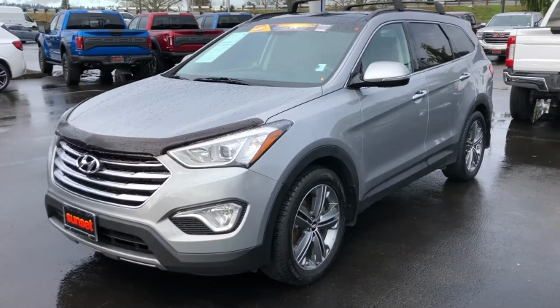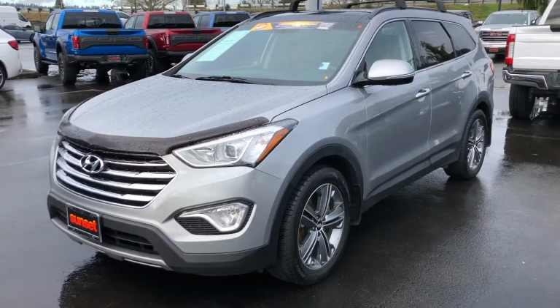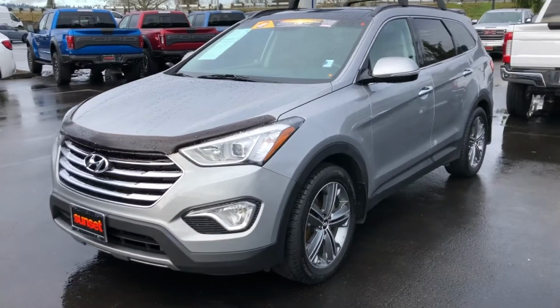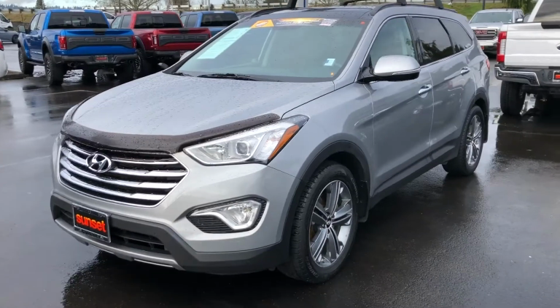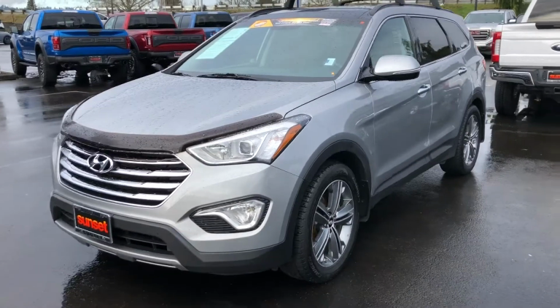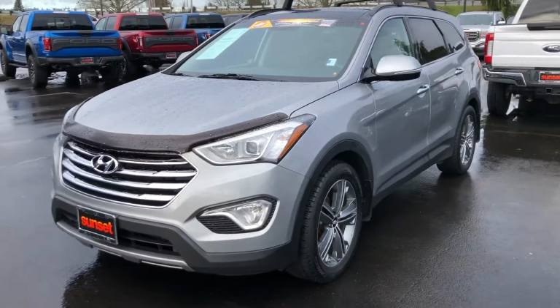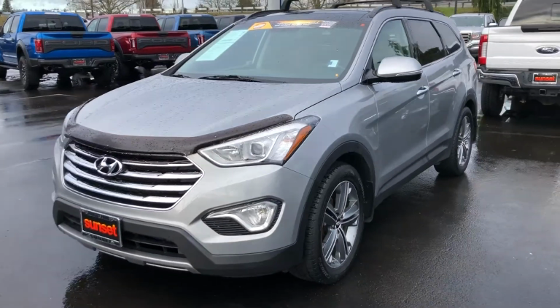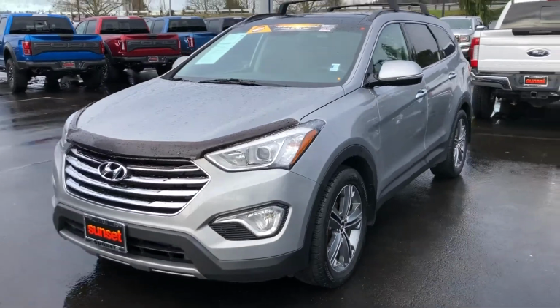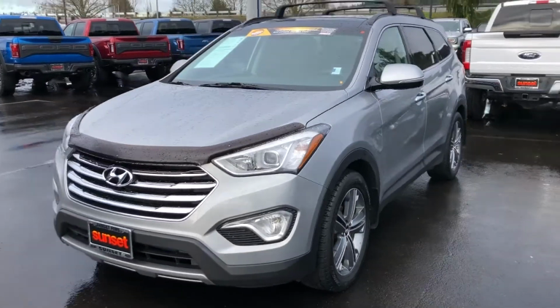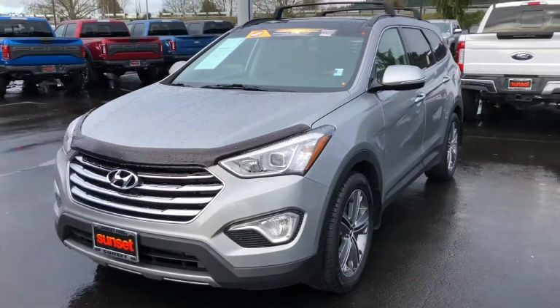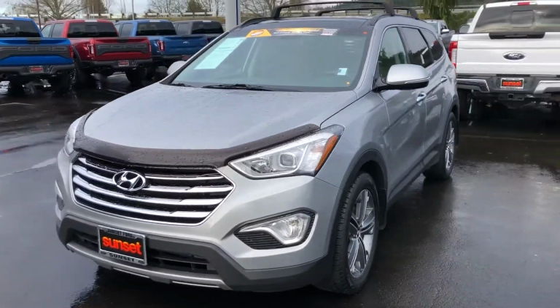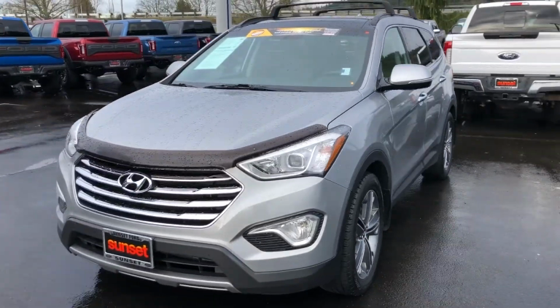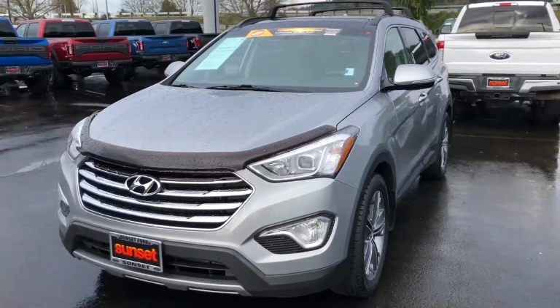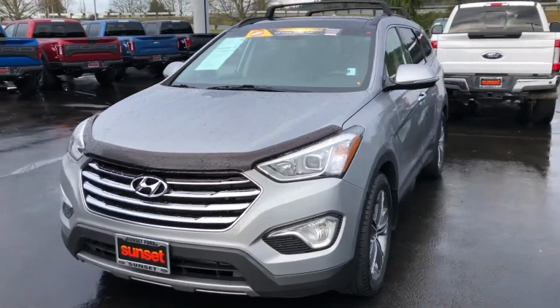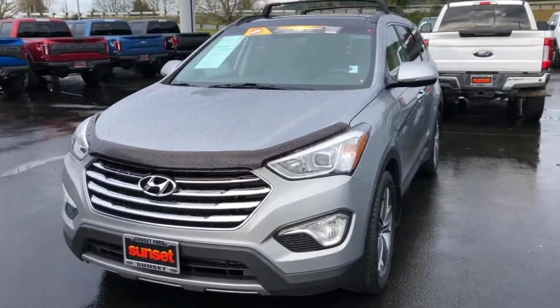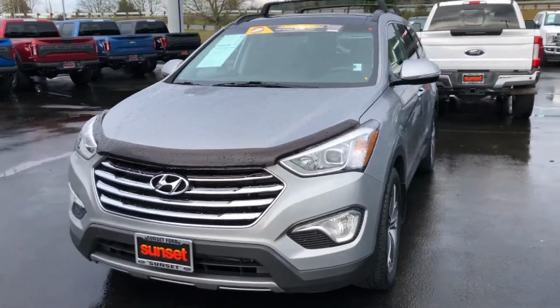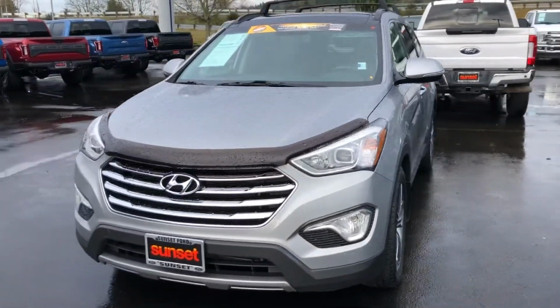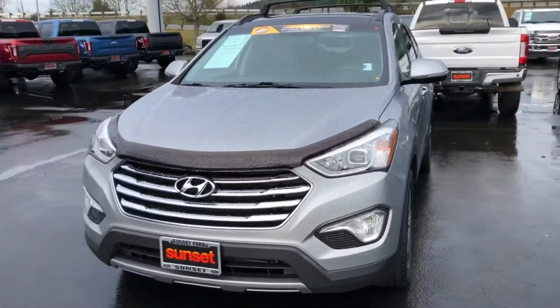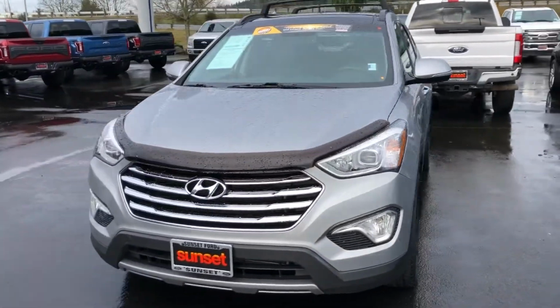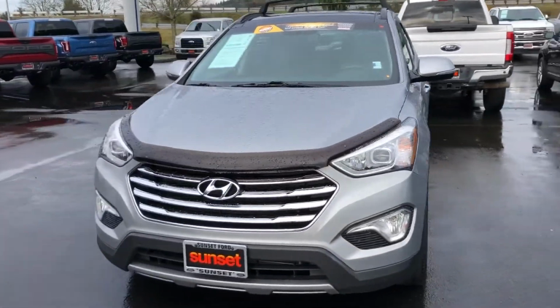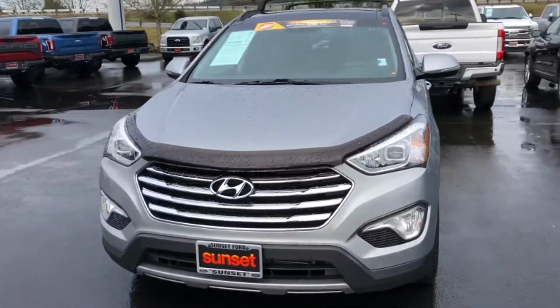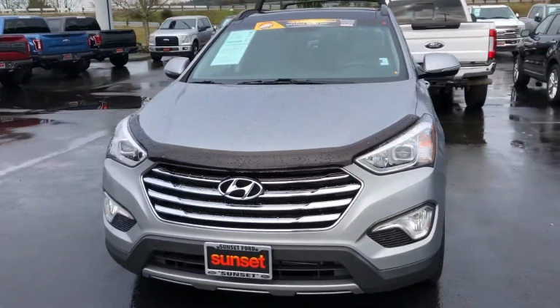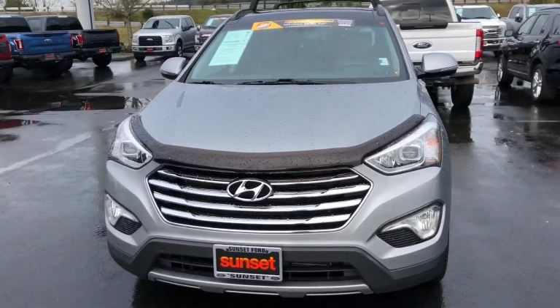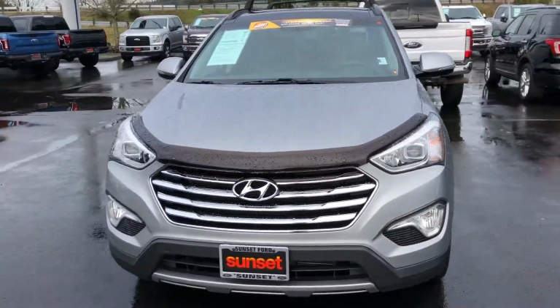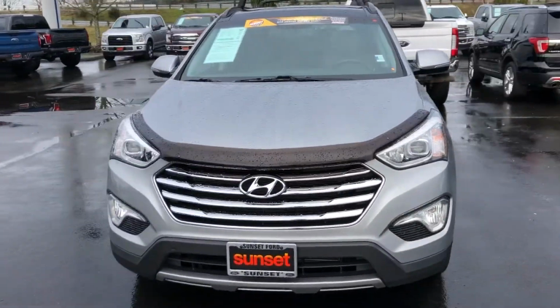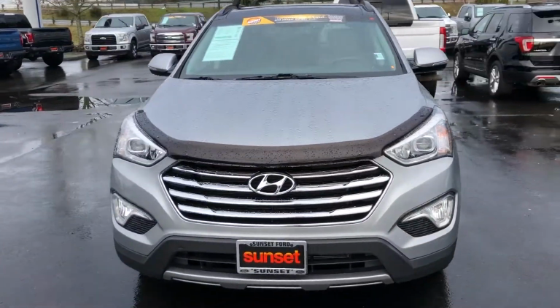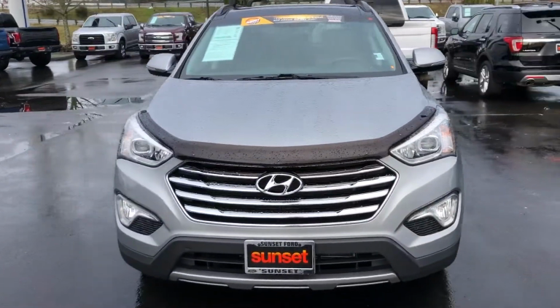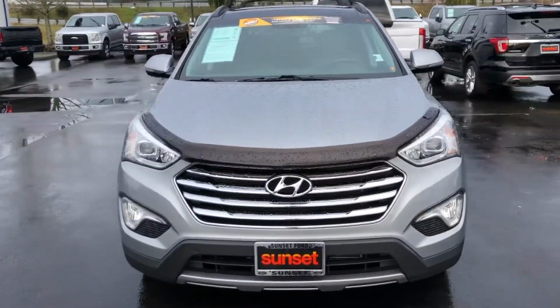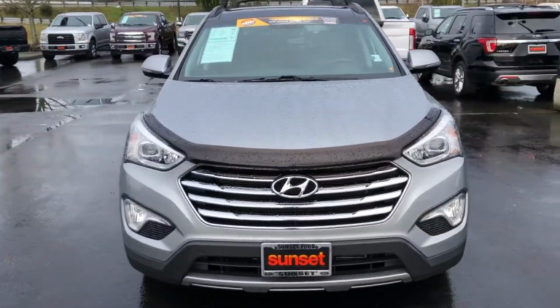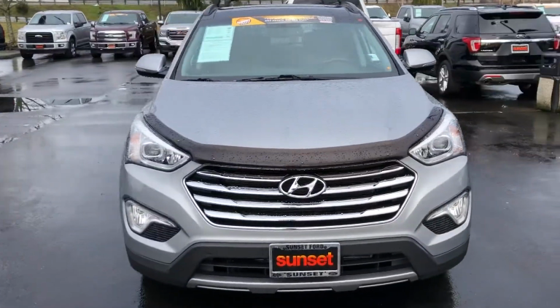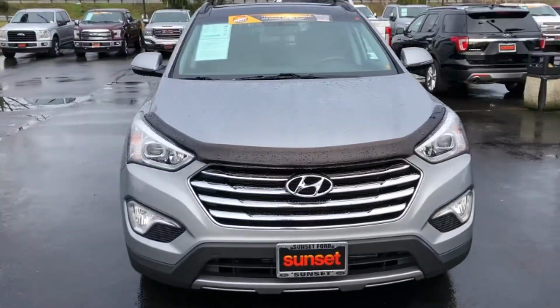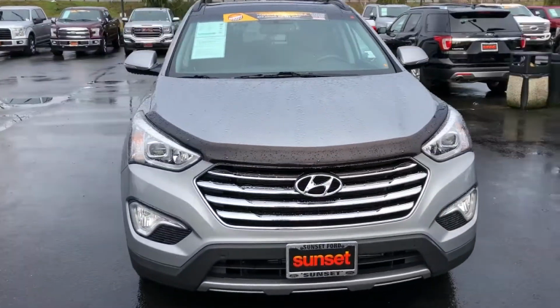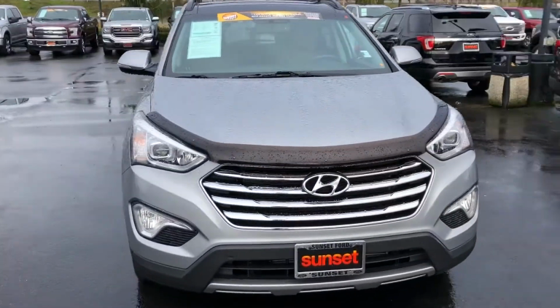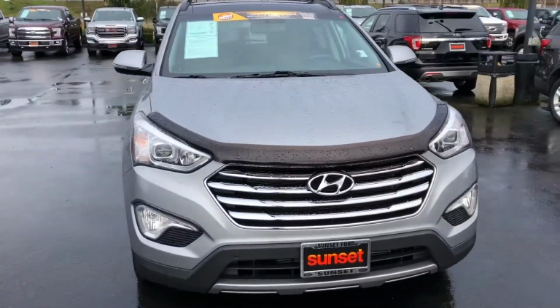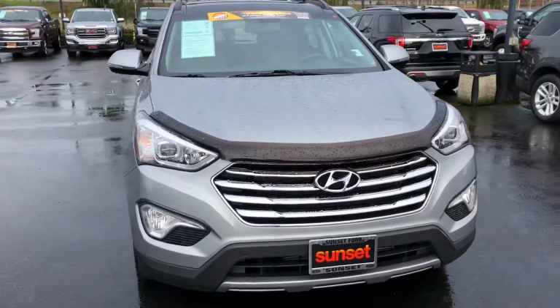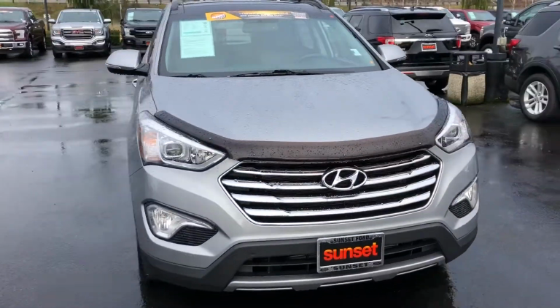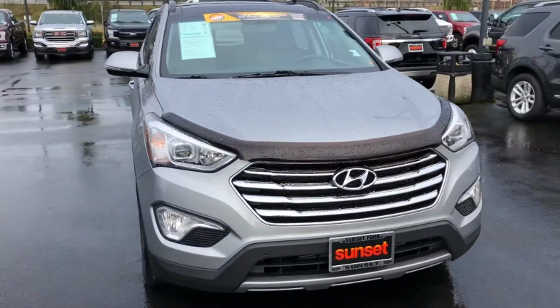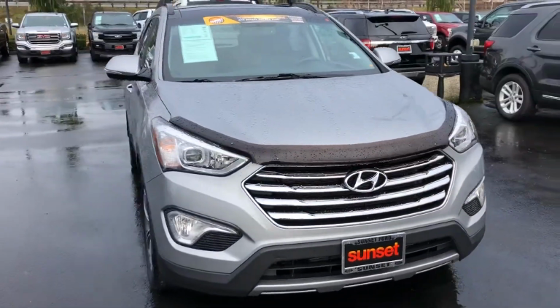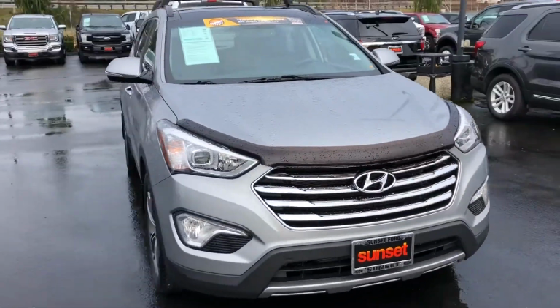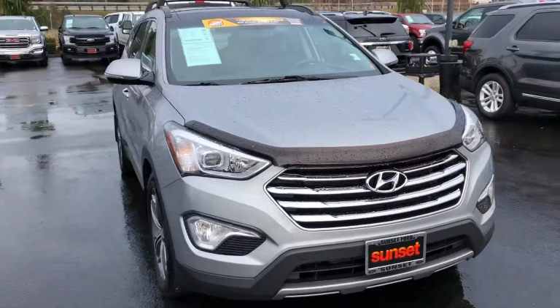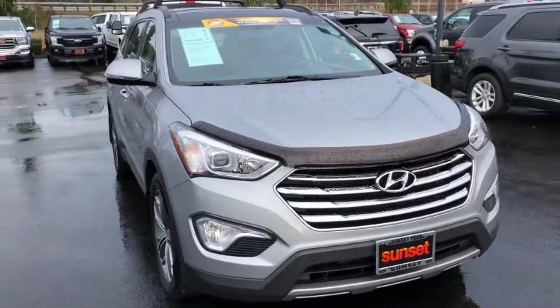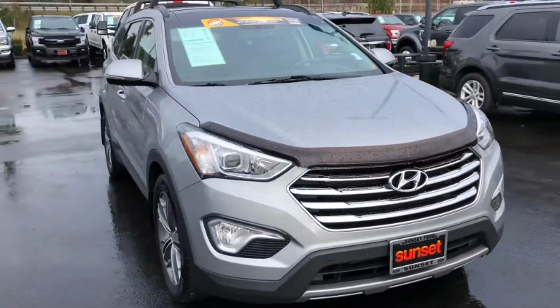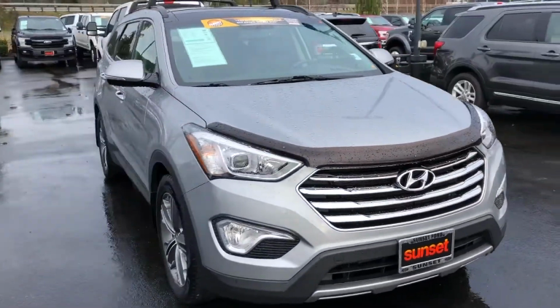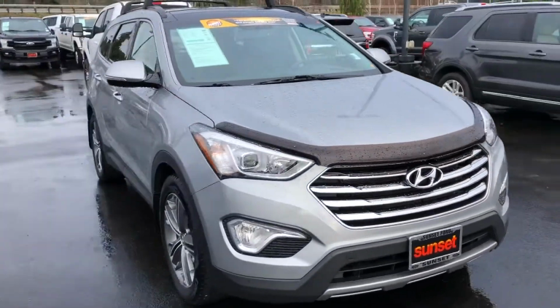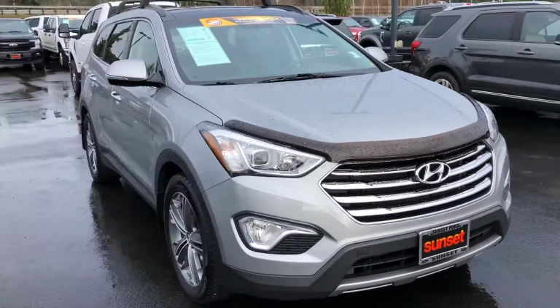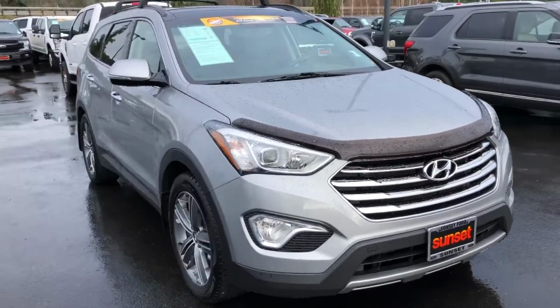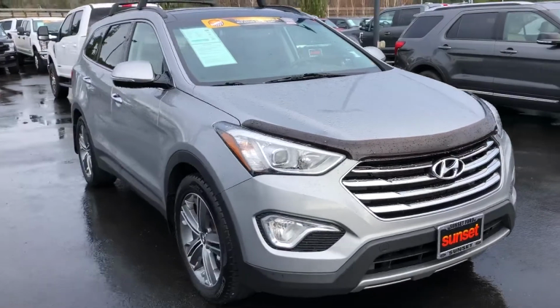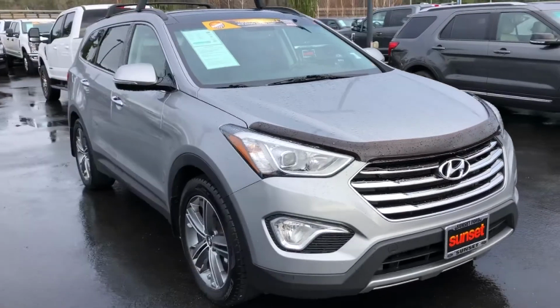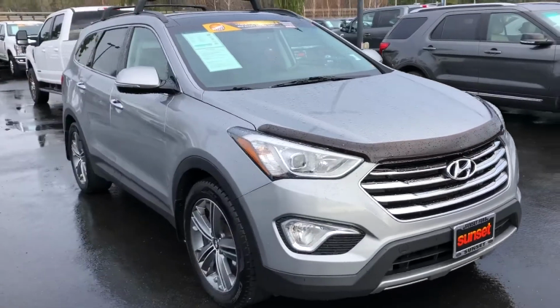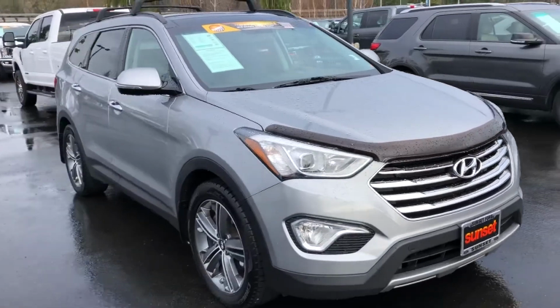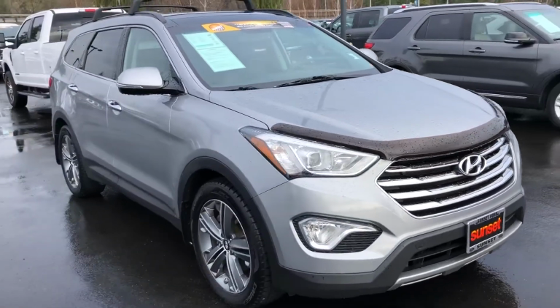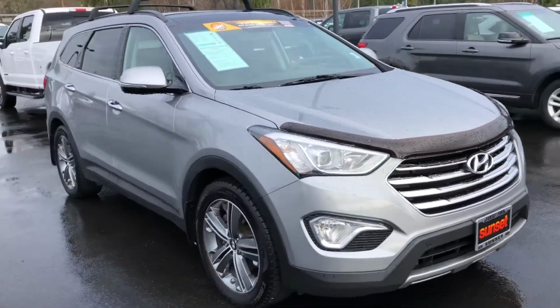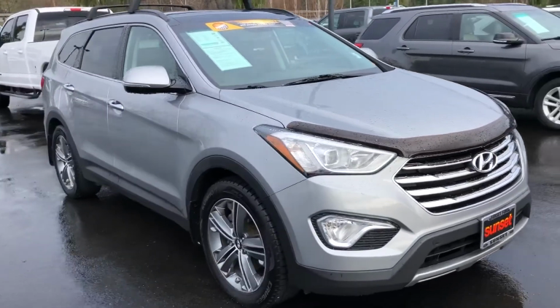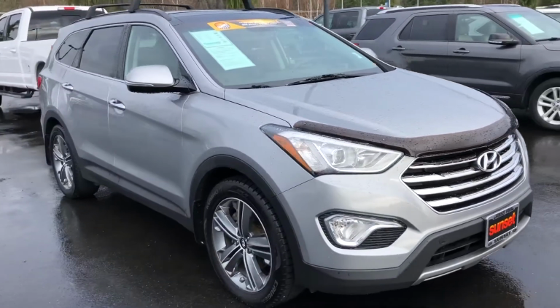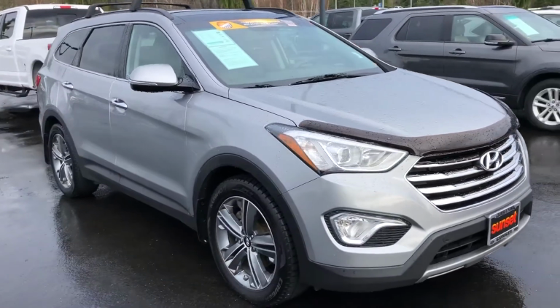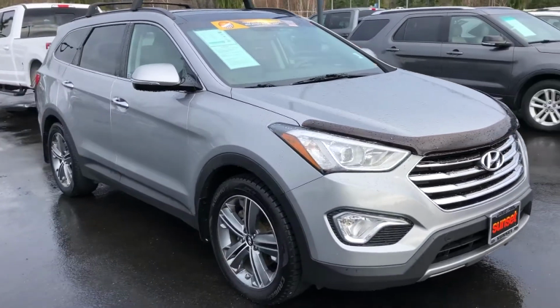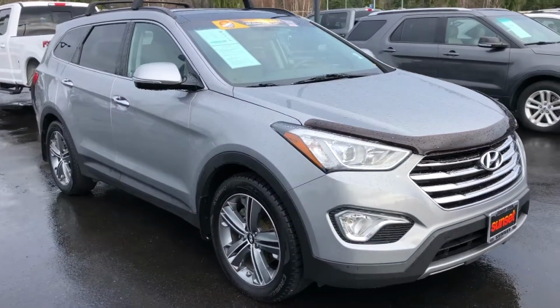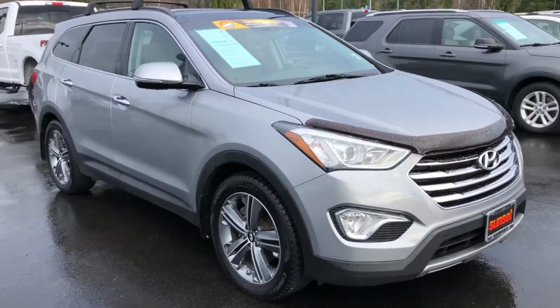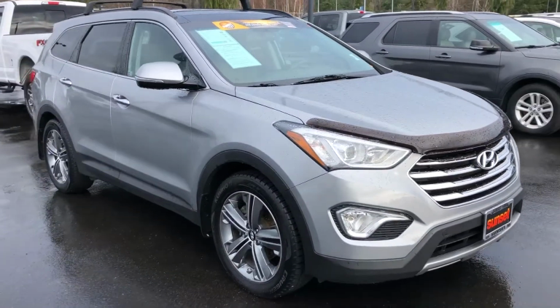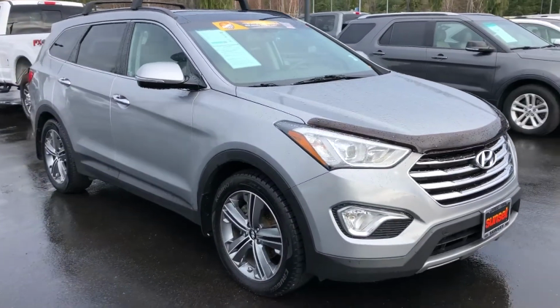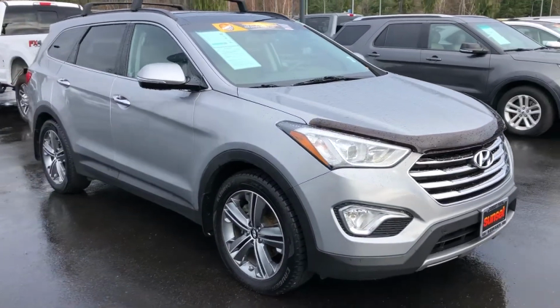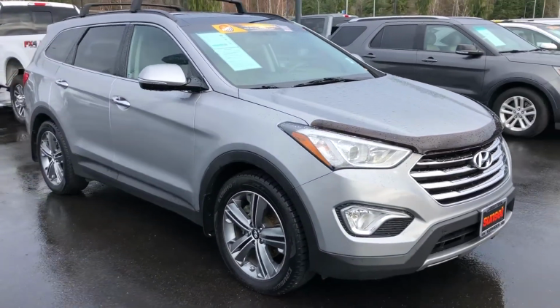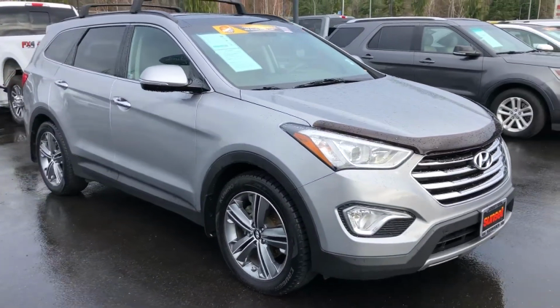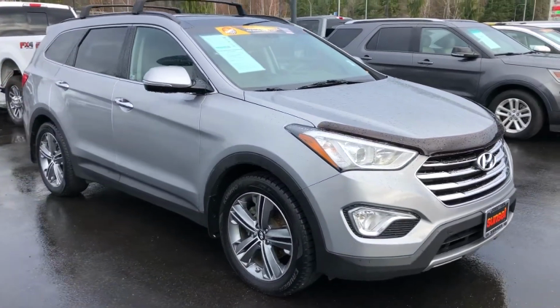Hi, this is Scott and welcome to your virtual video walk-around. Looking for a clean, economical vehicle? This might be the one. Let's give you that virtual video walk-around.